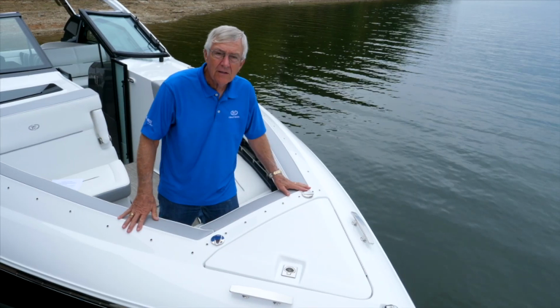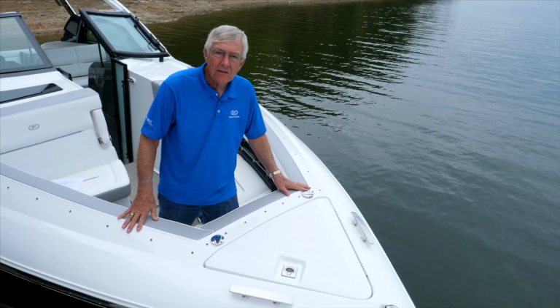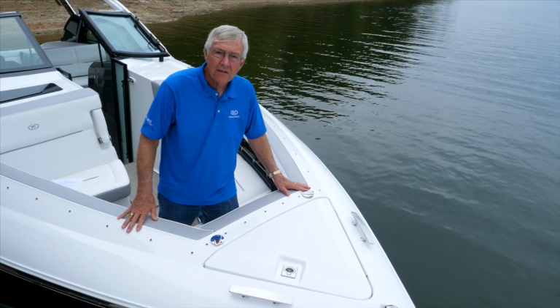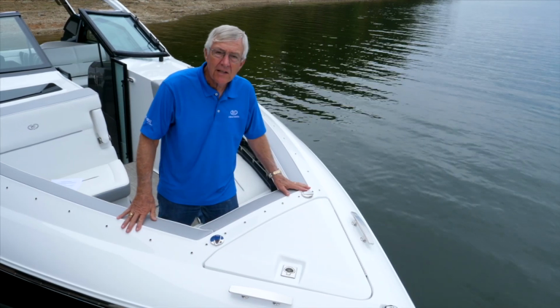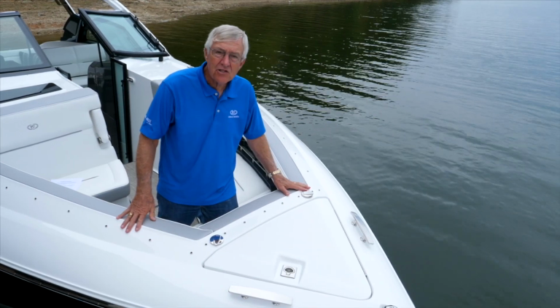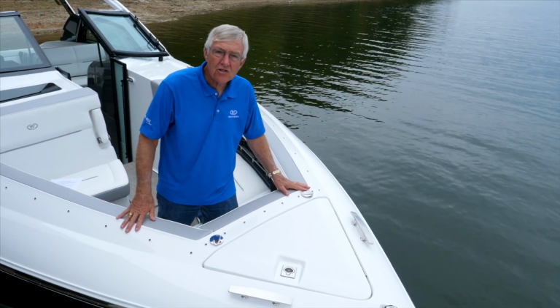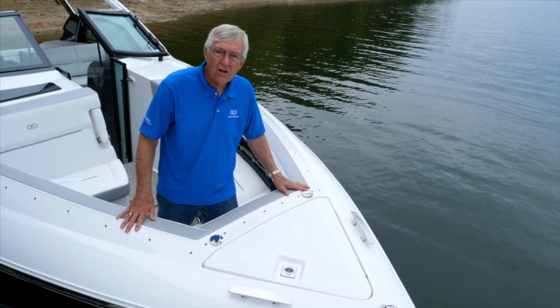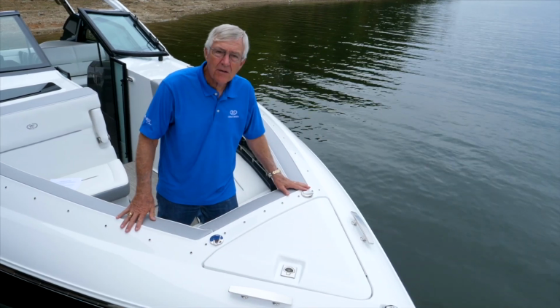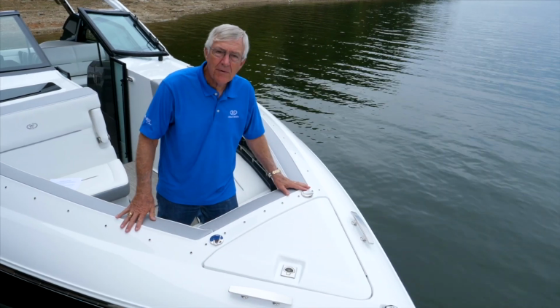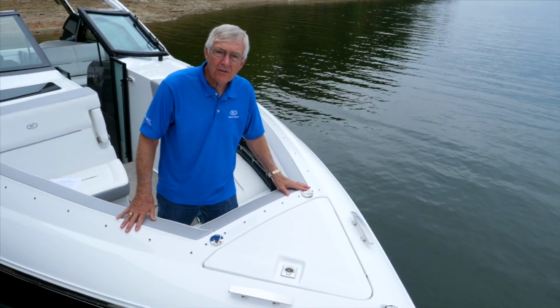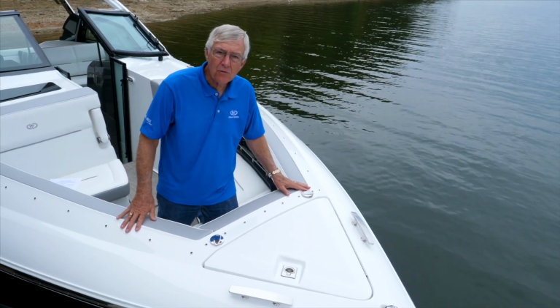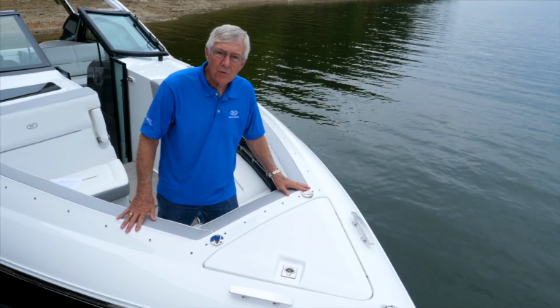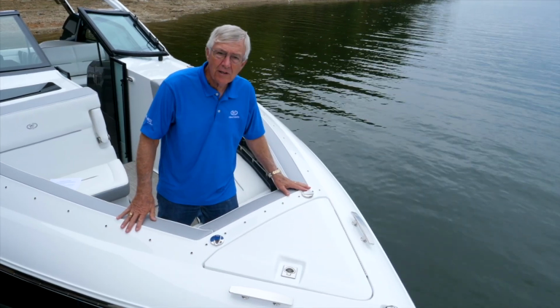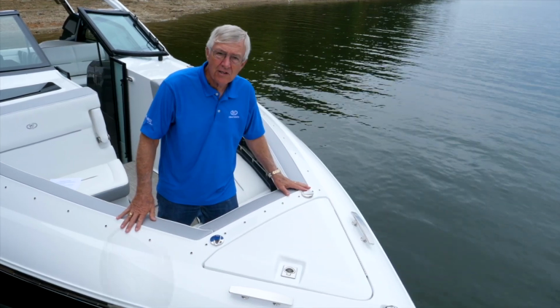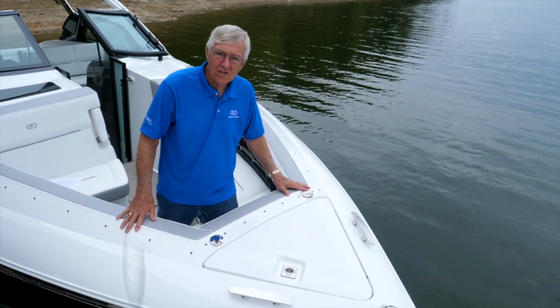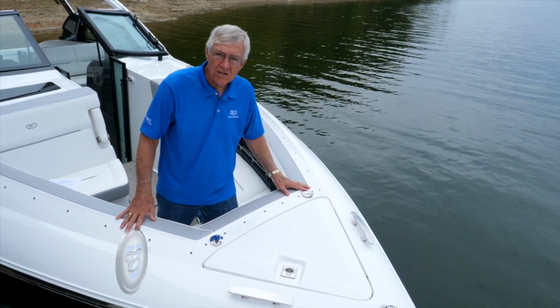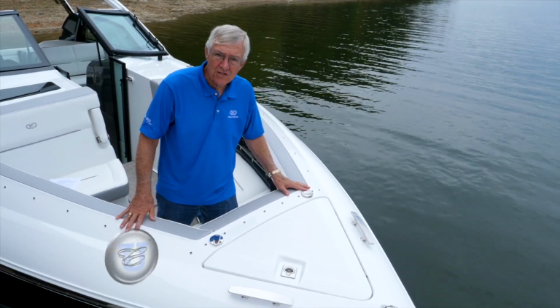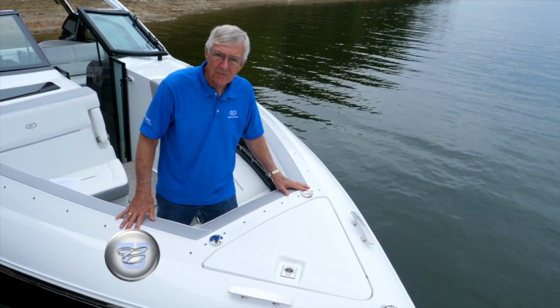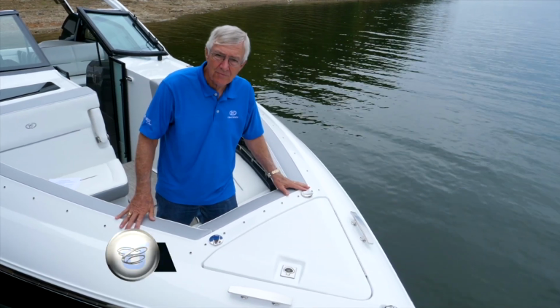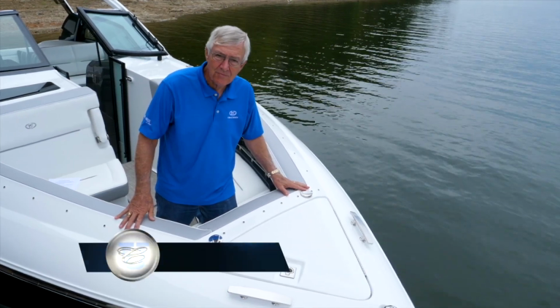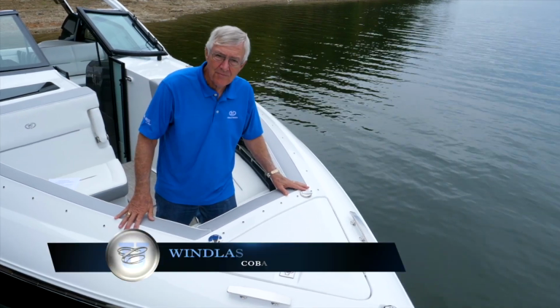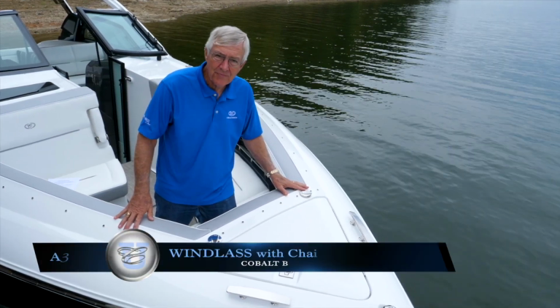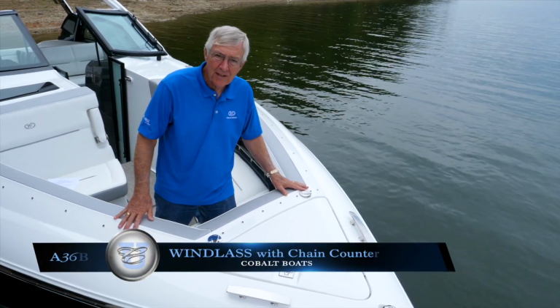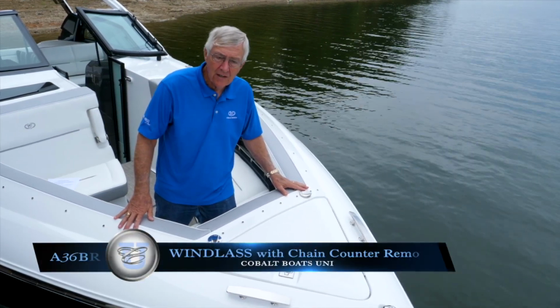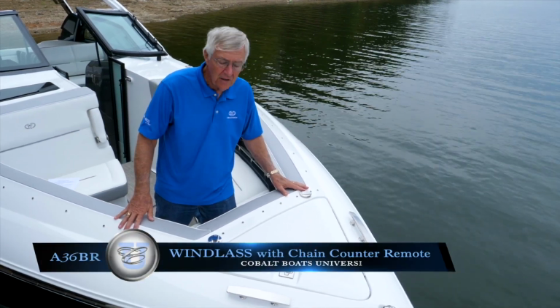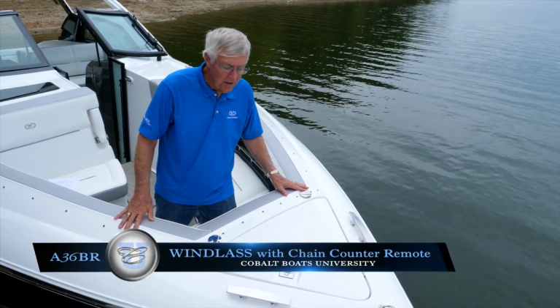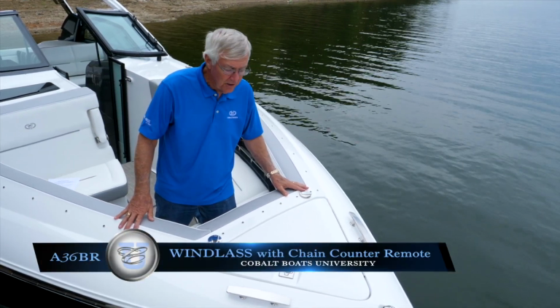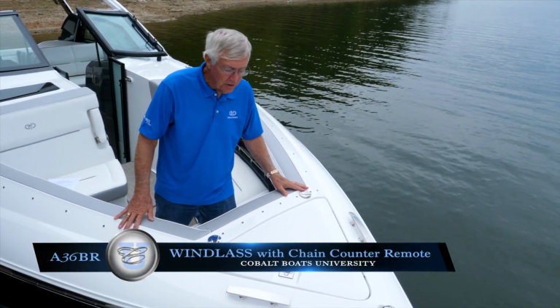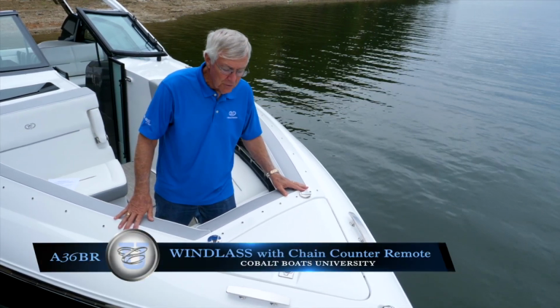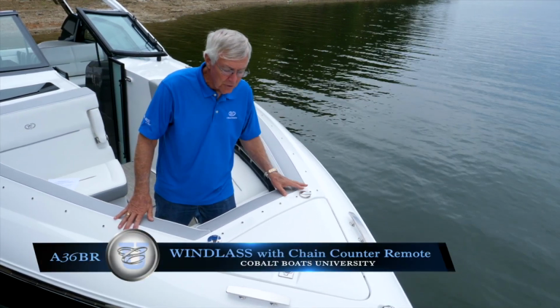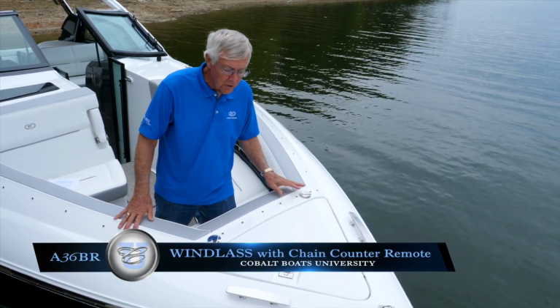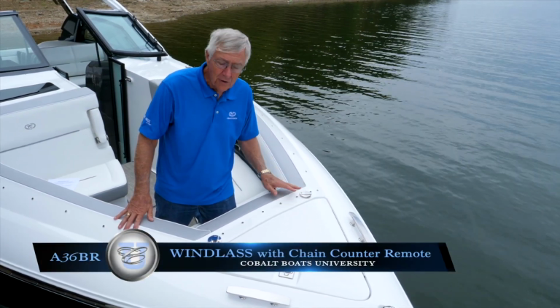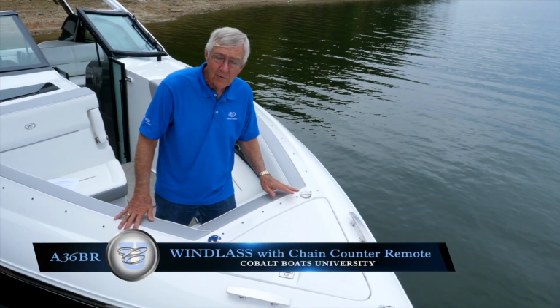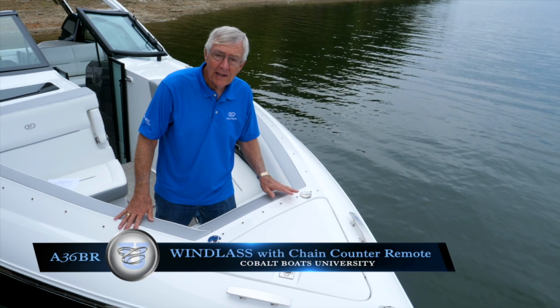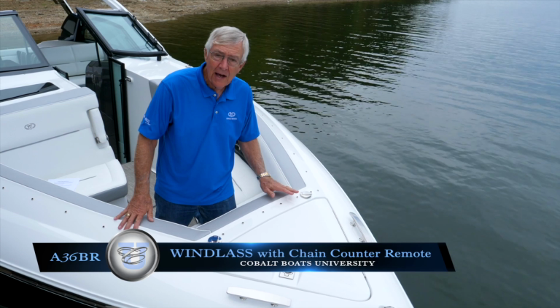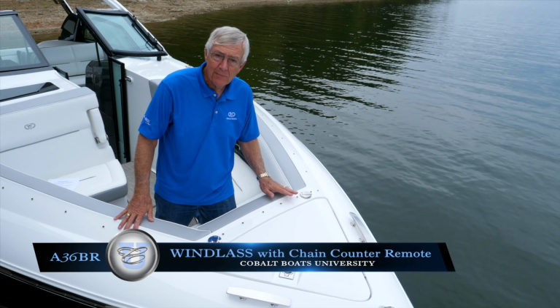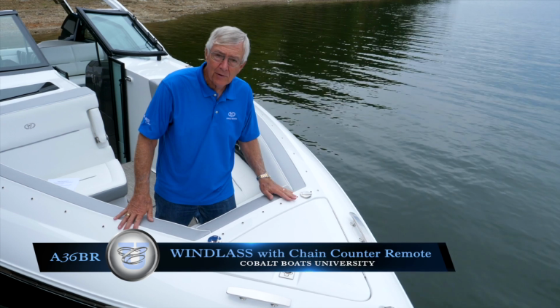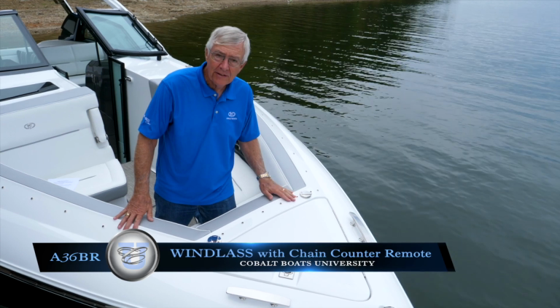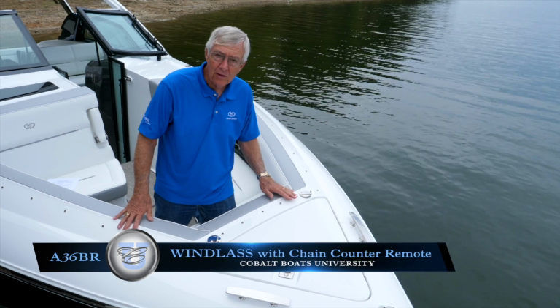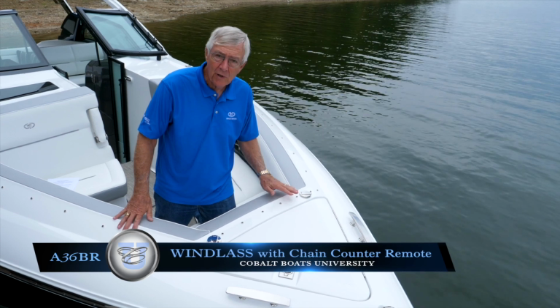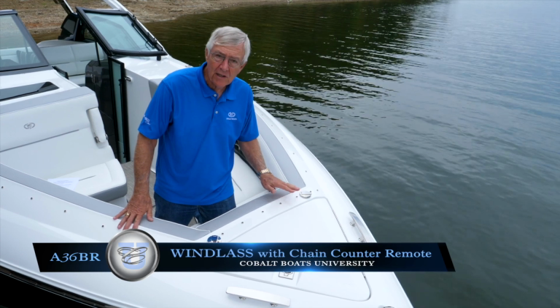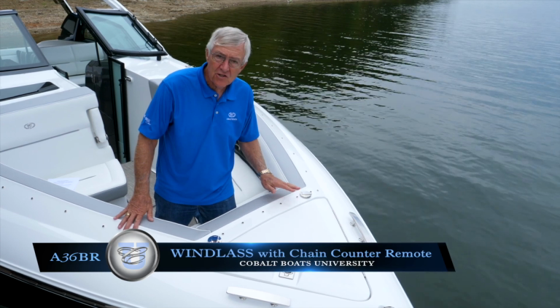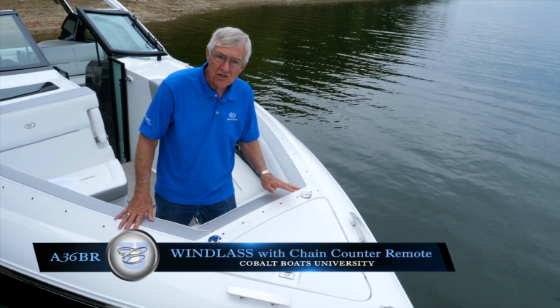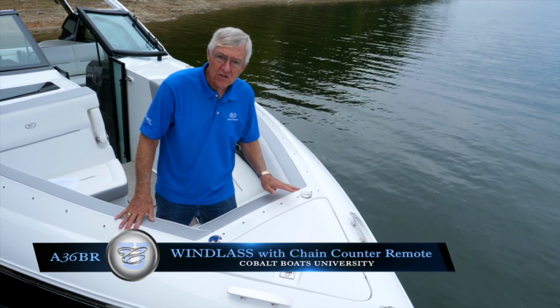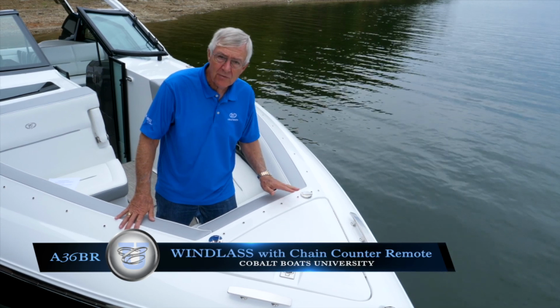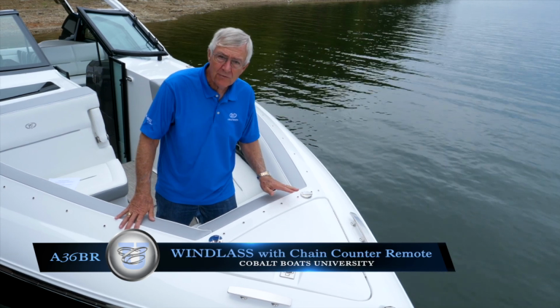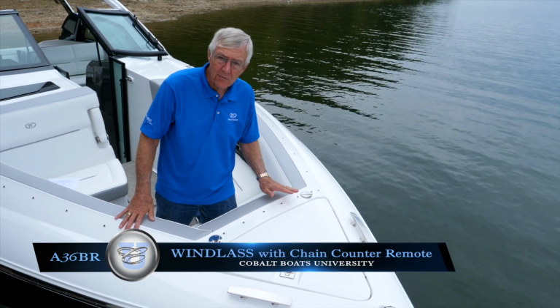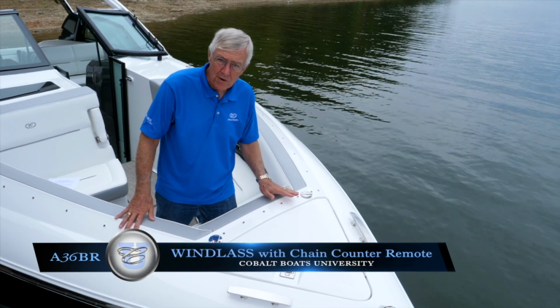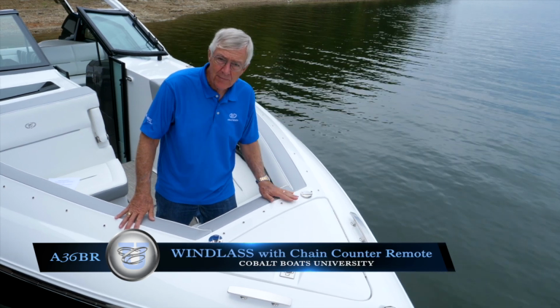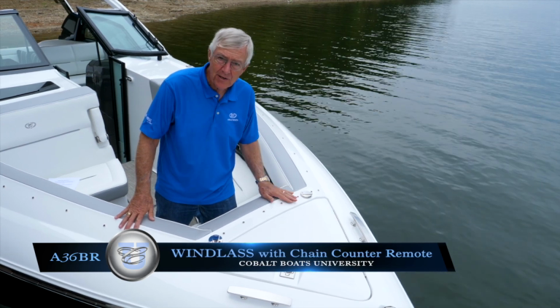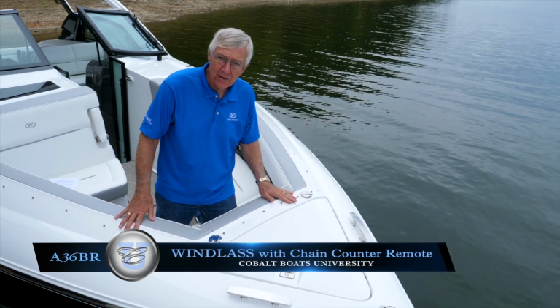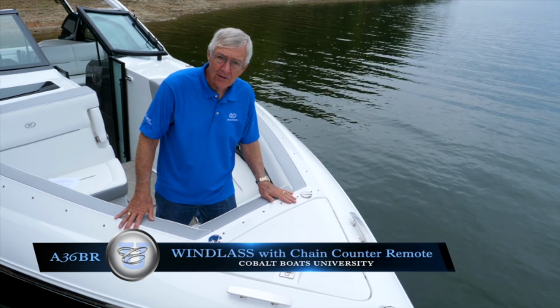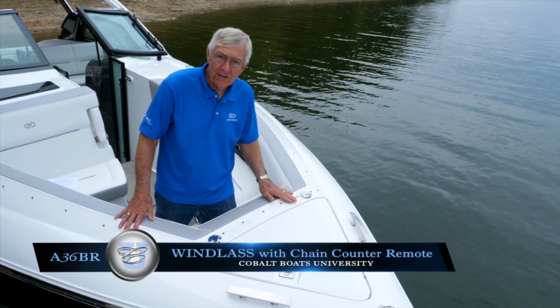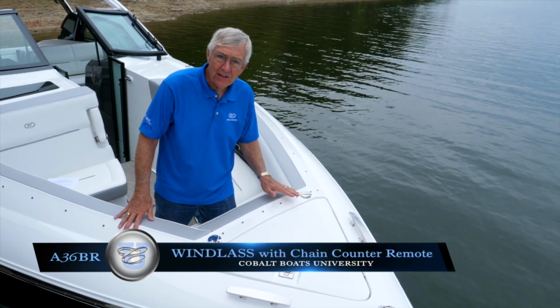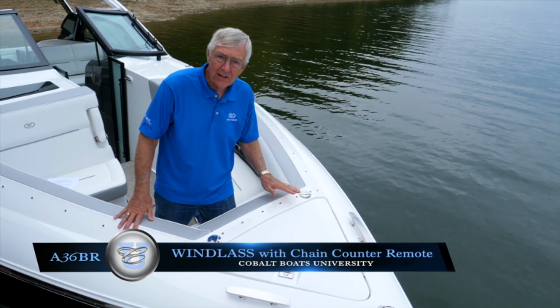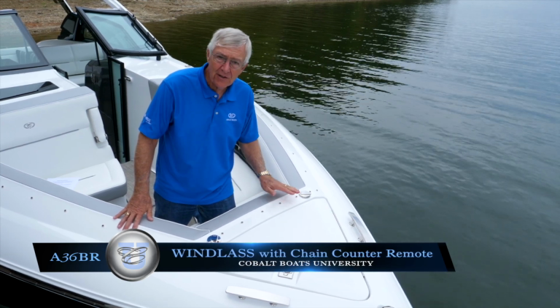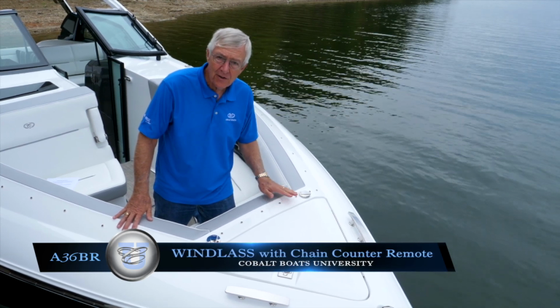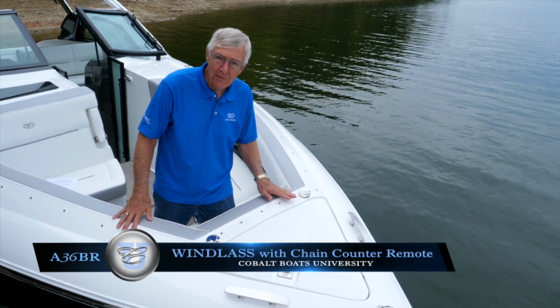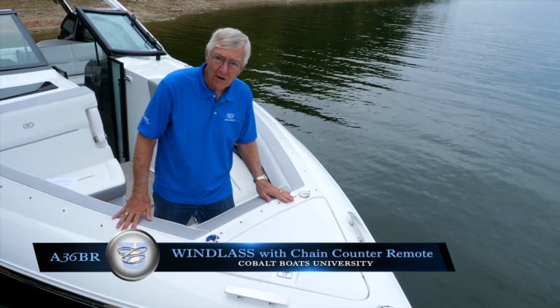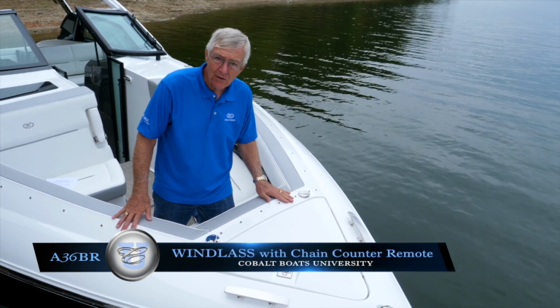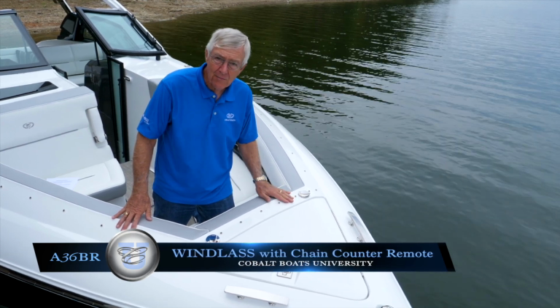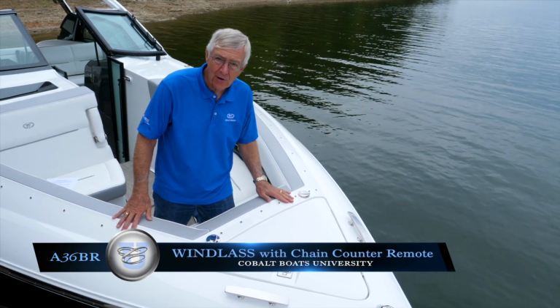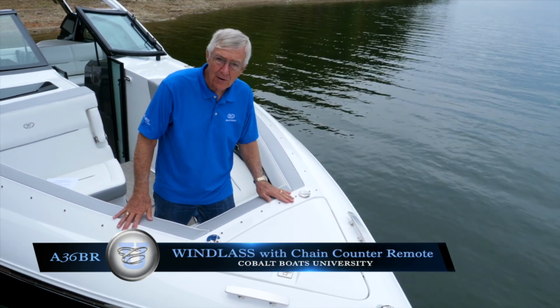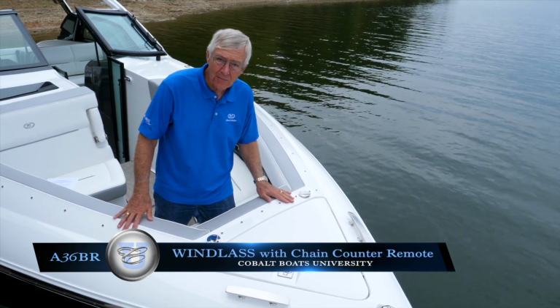Let's talk about the windlass system. You would normally operate the windlass system from up here in the bow compartment.